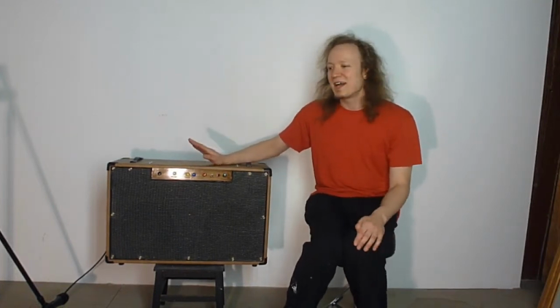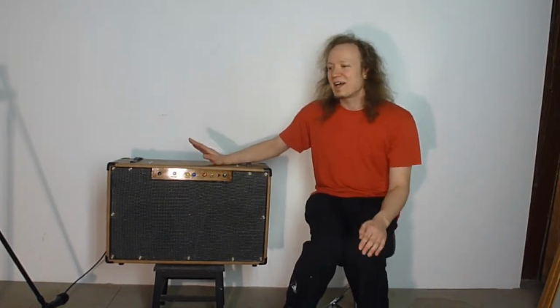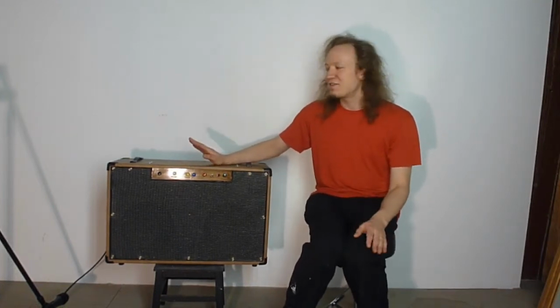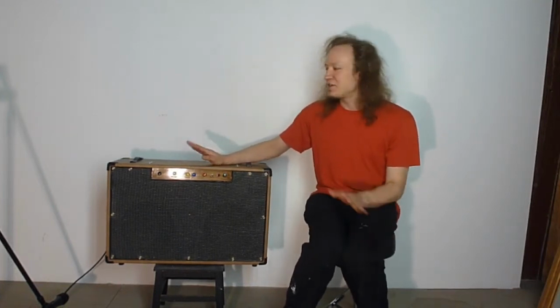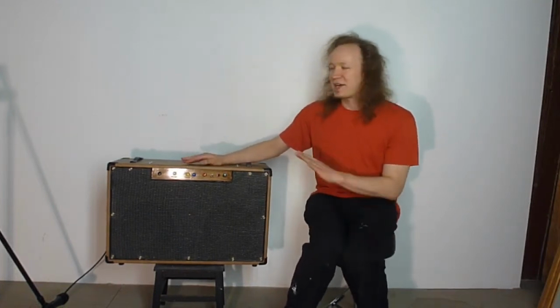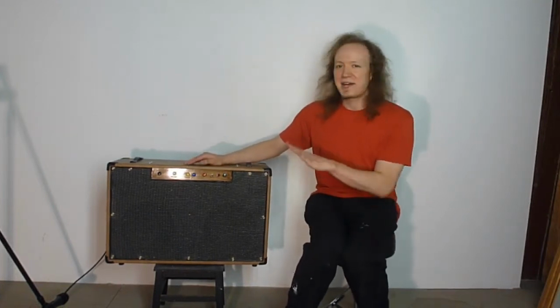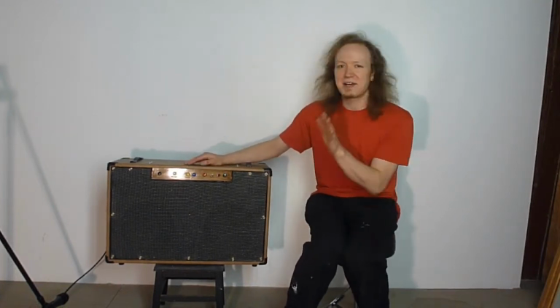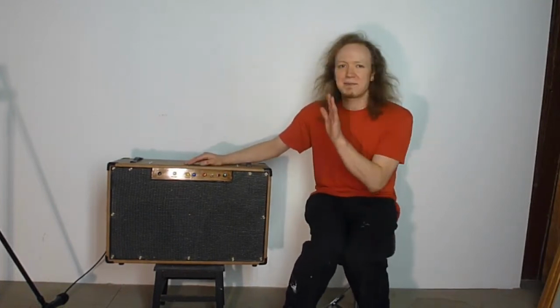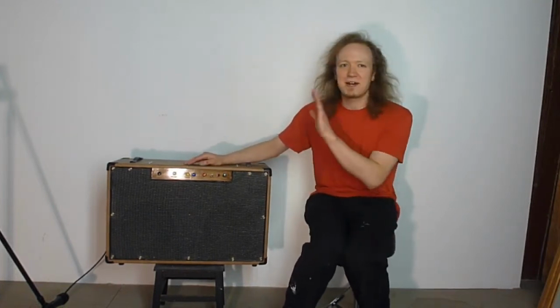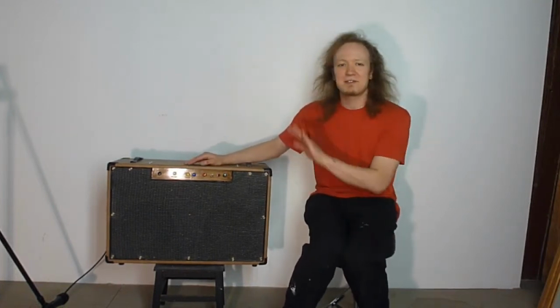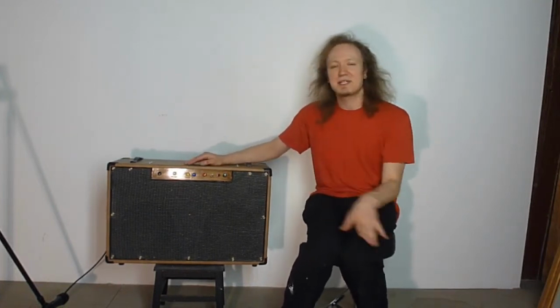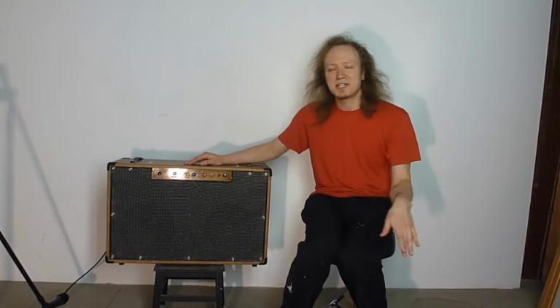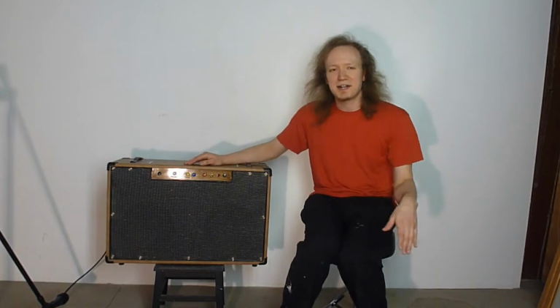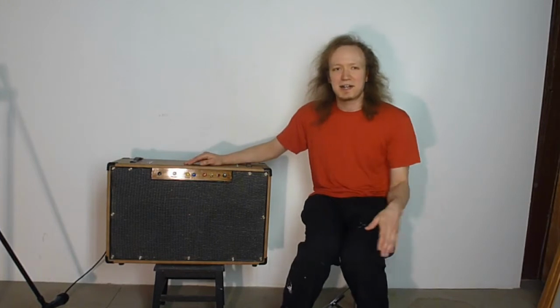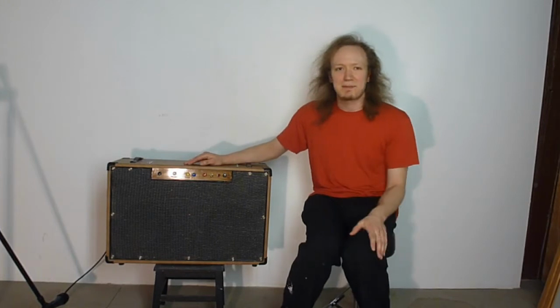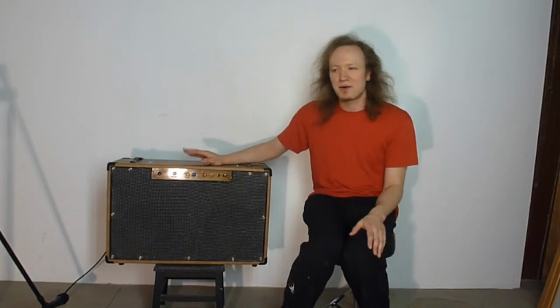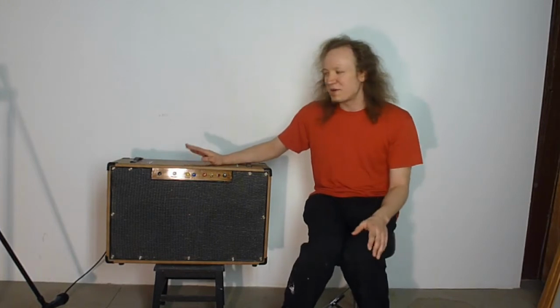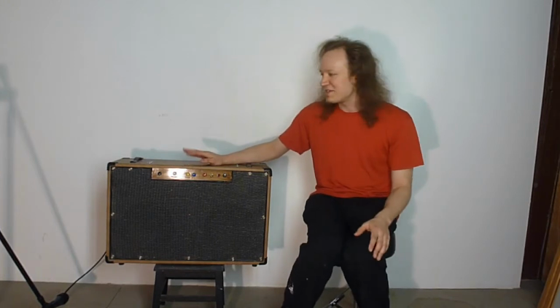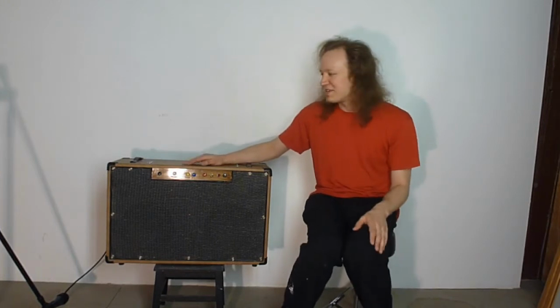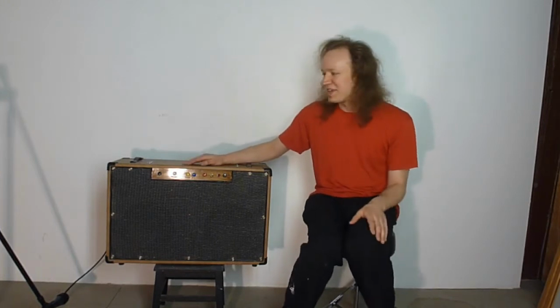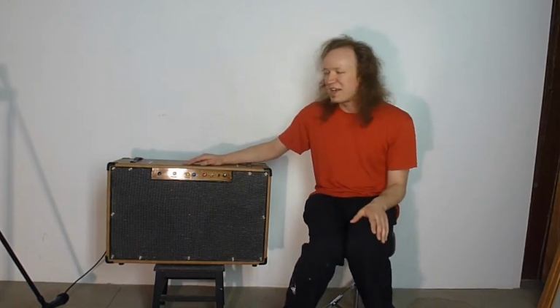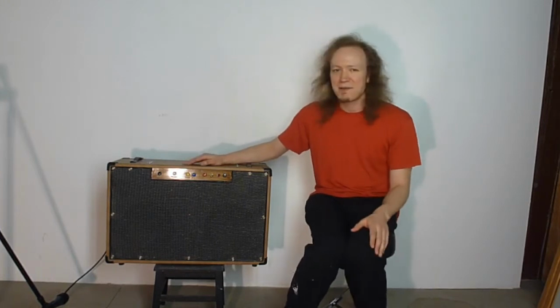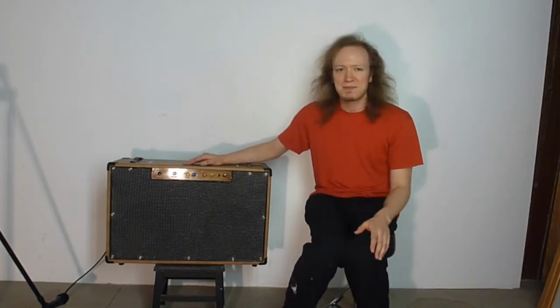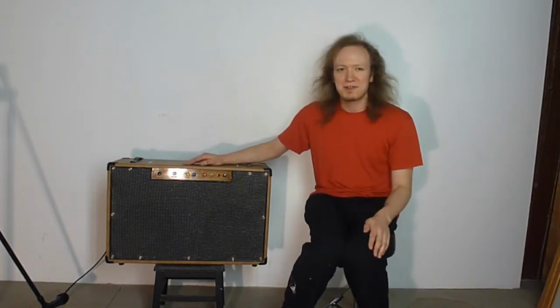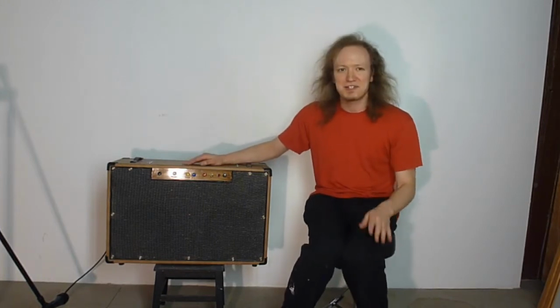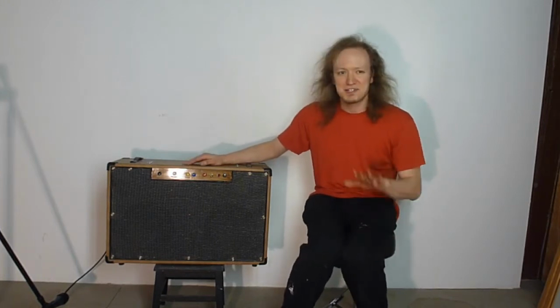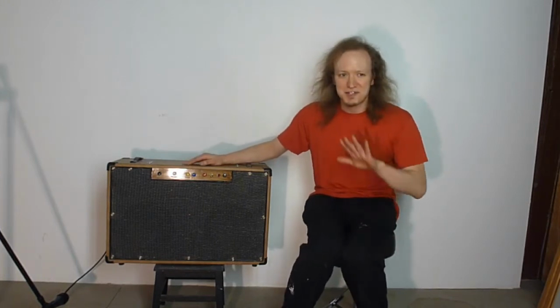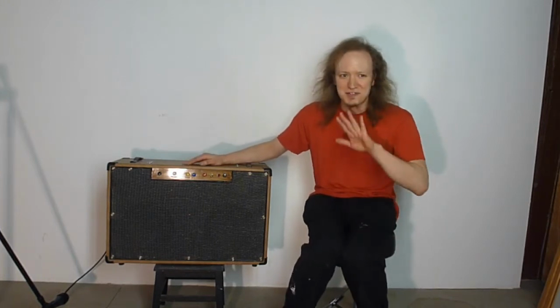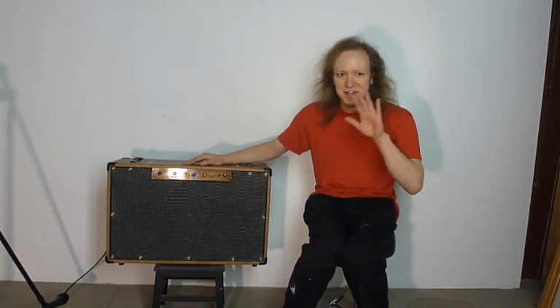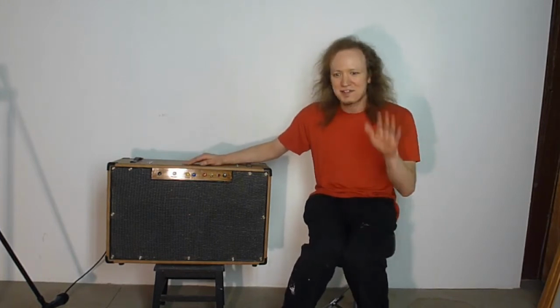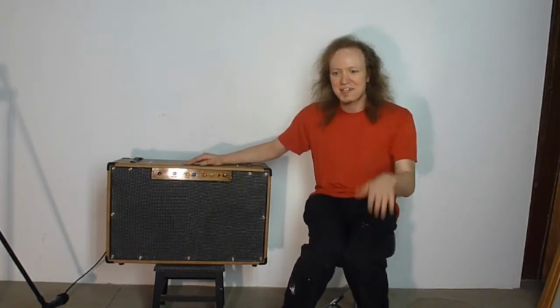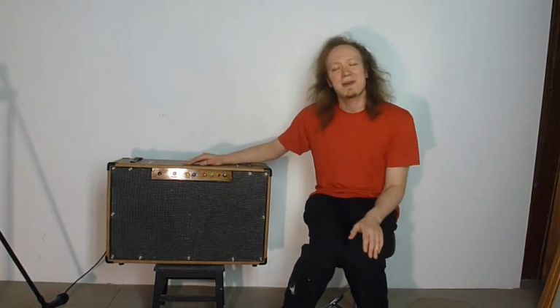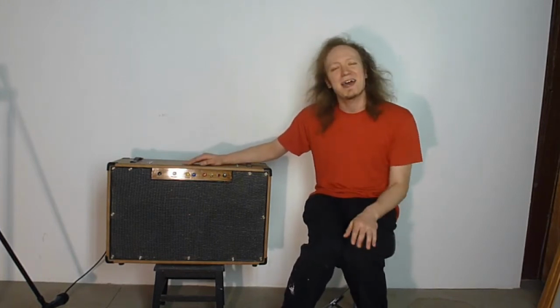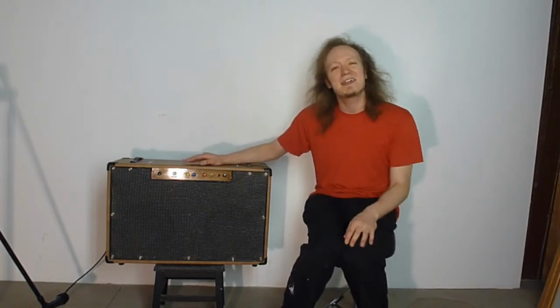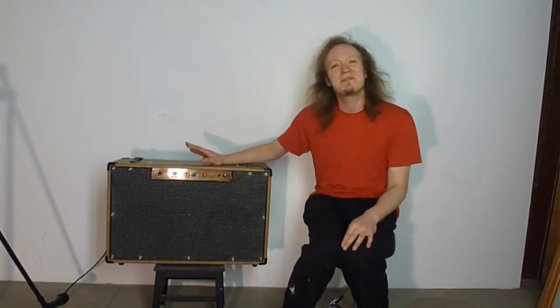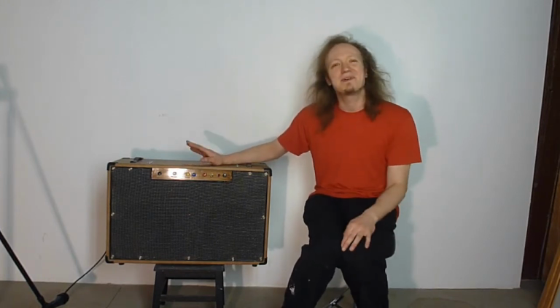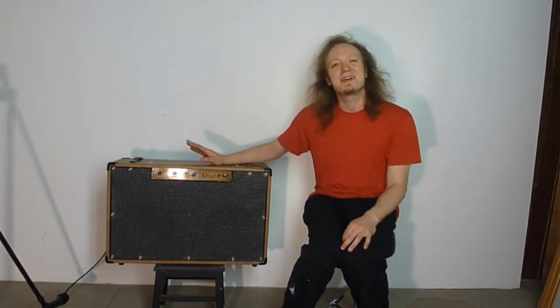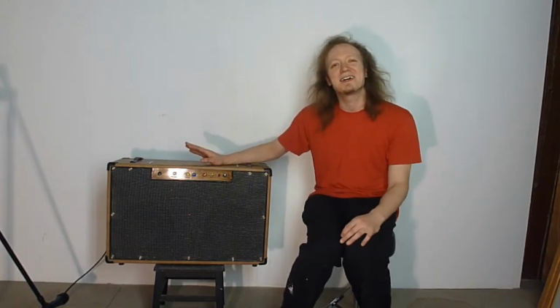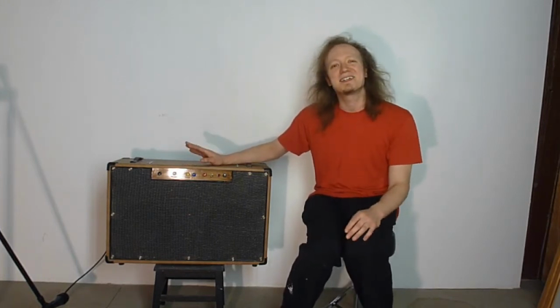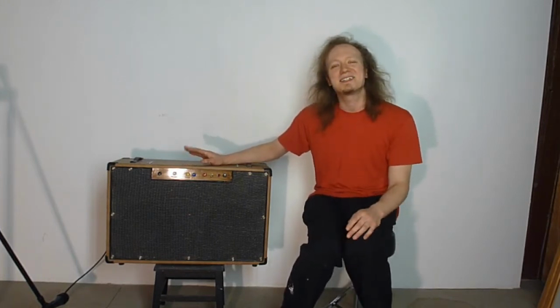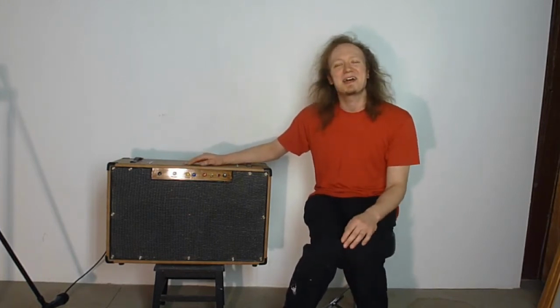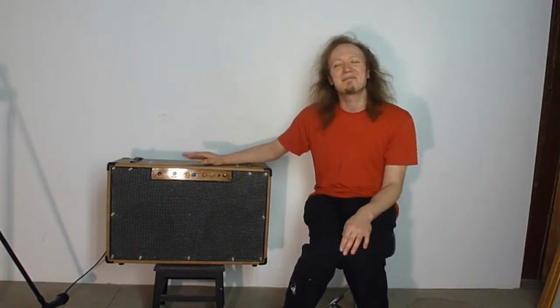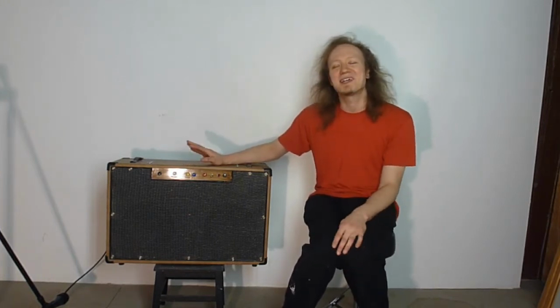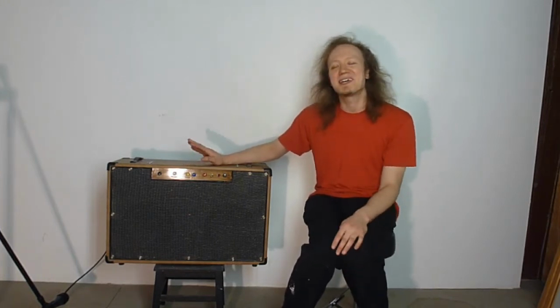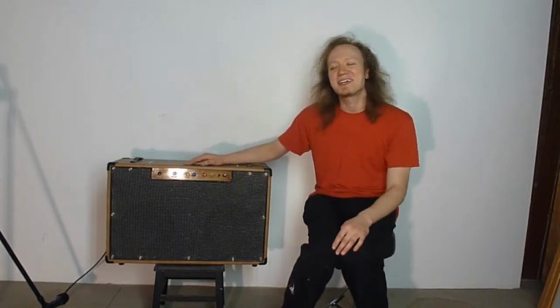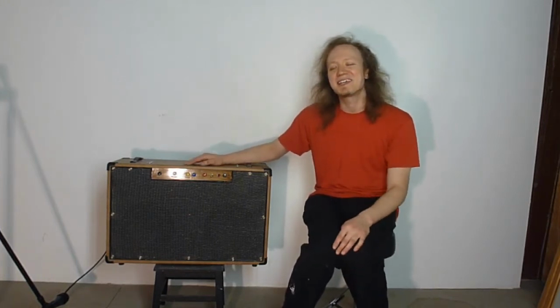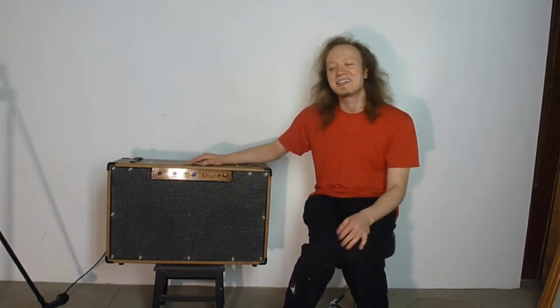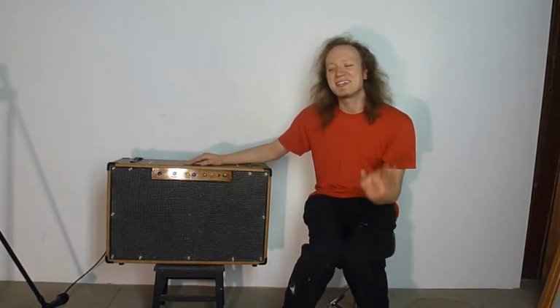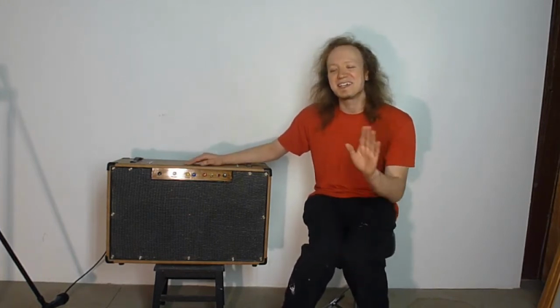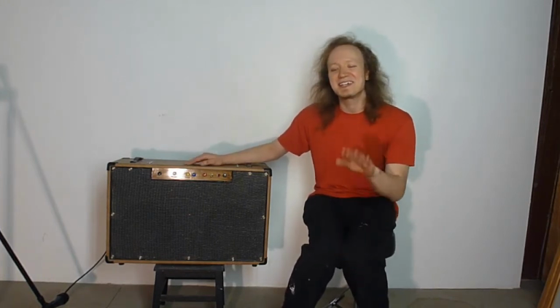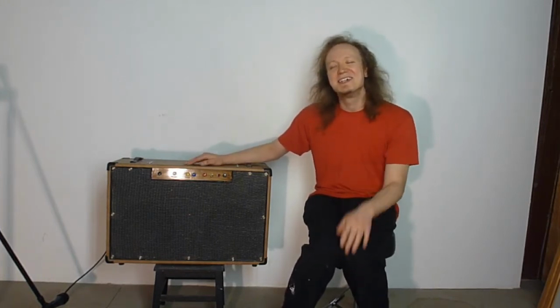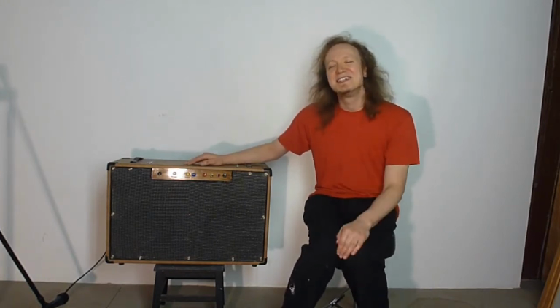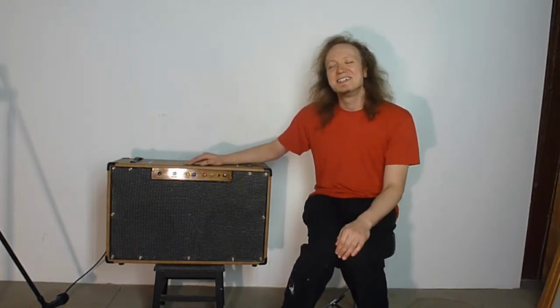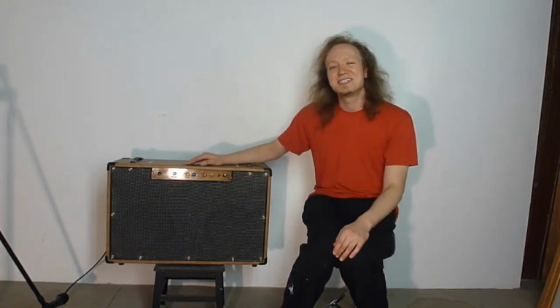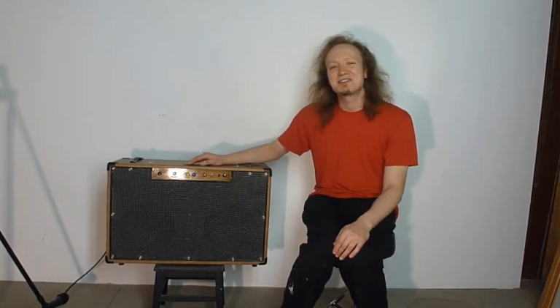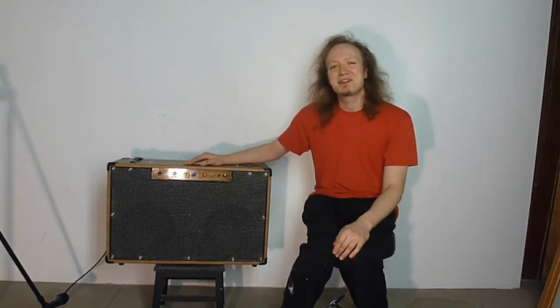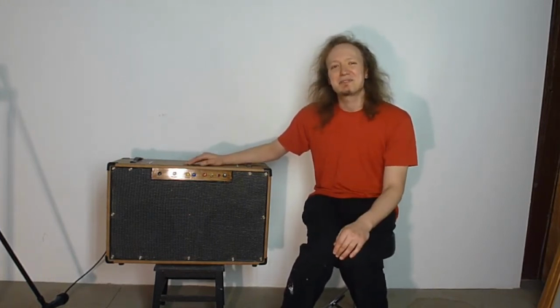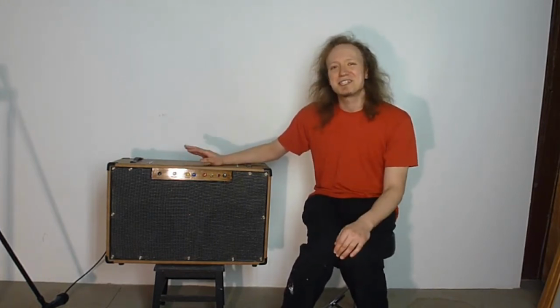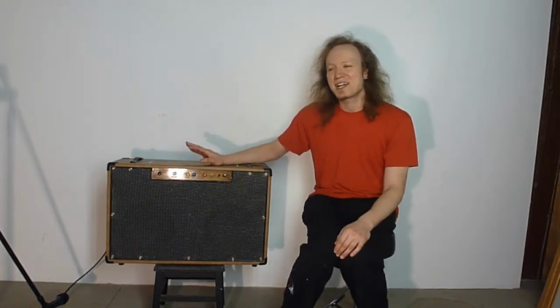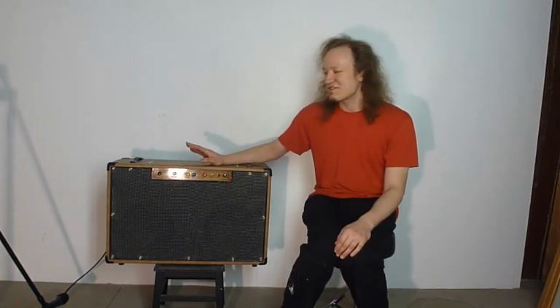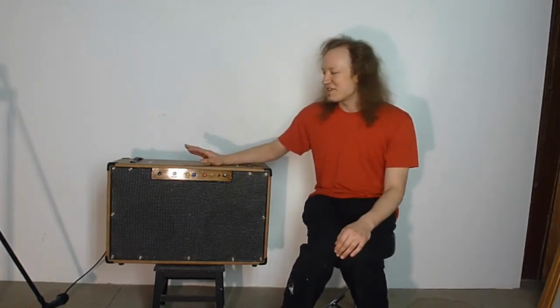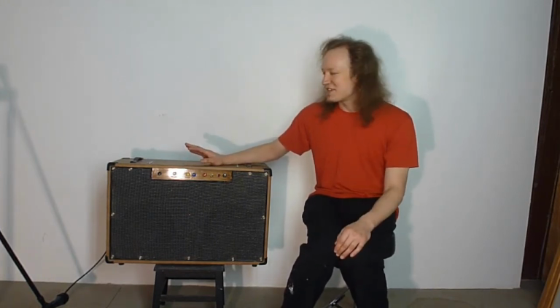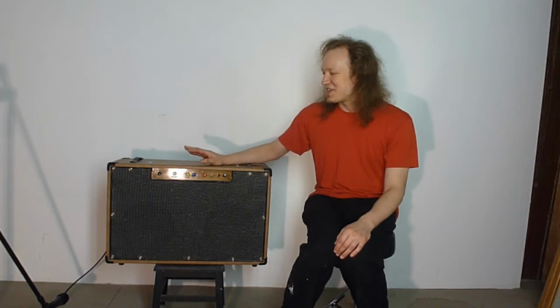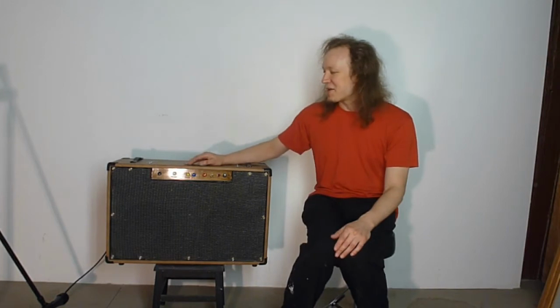If you don't care about me talking about what's in the amp, you can just skip ahead. There'll be a time link in the description to get straight to there.